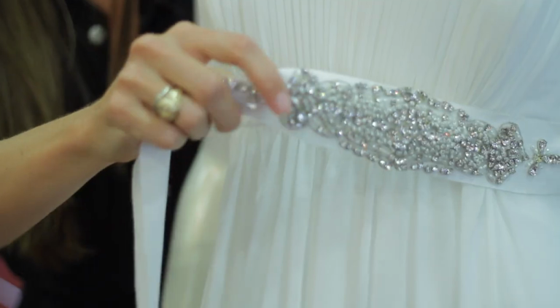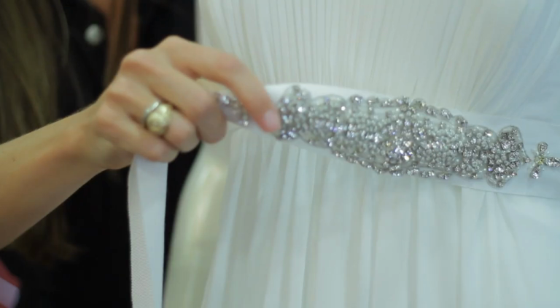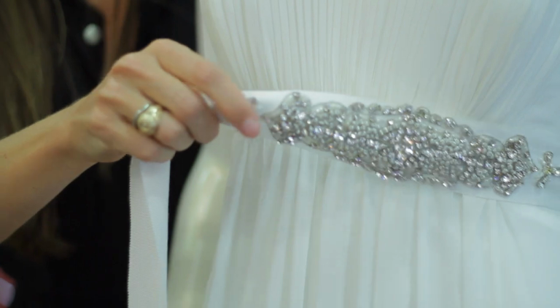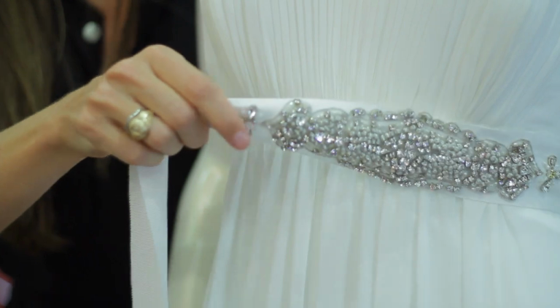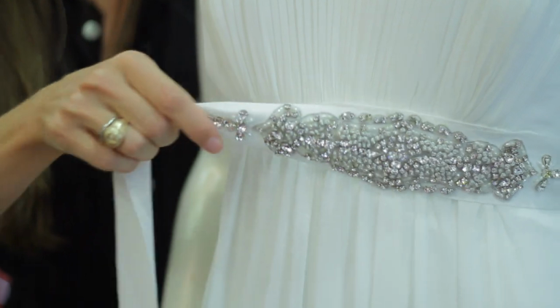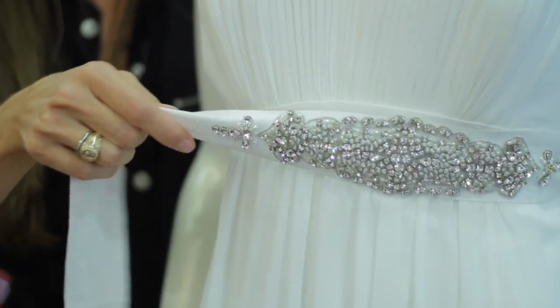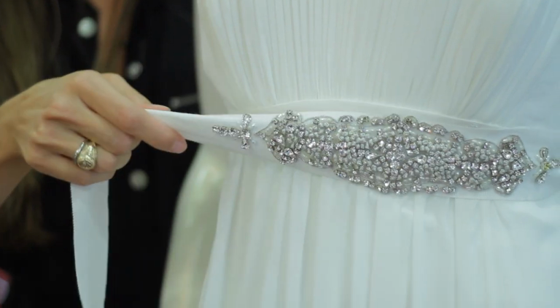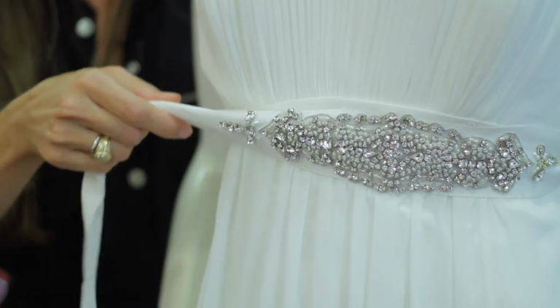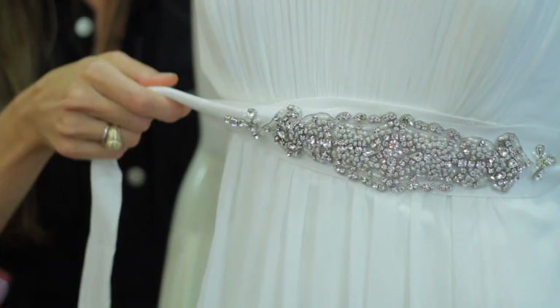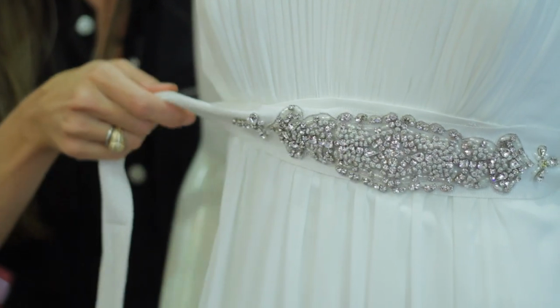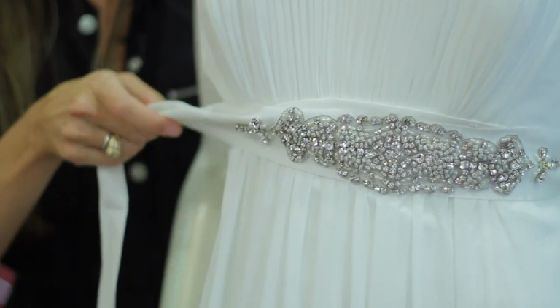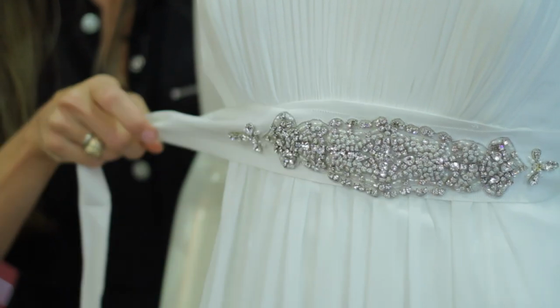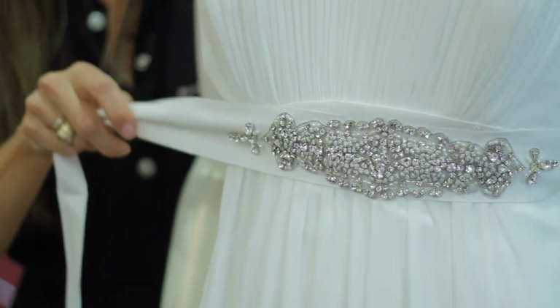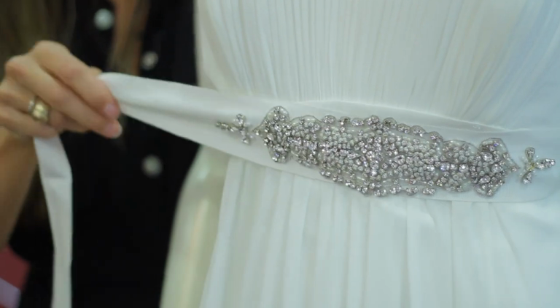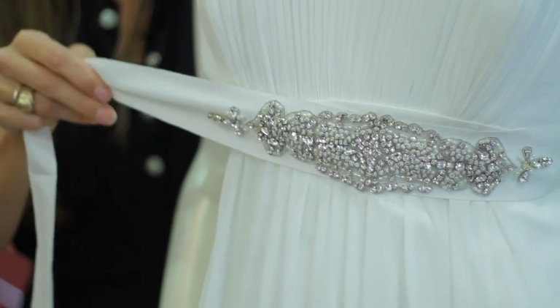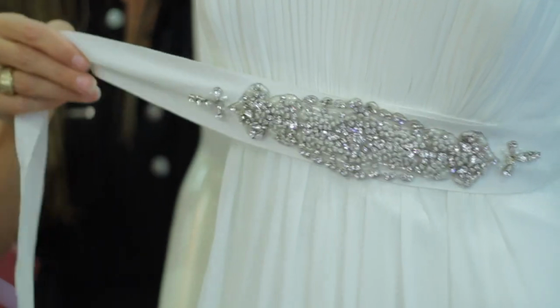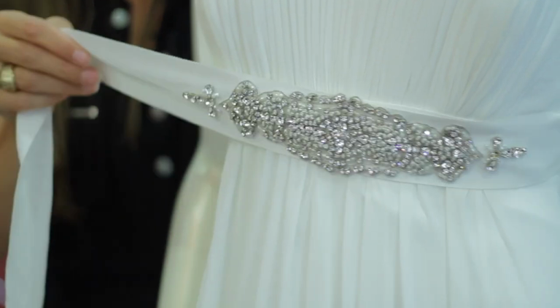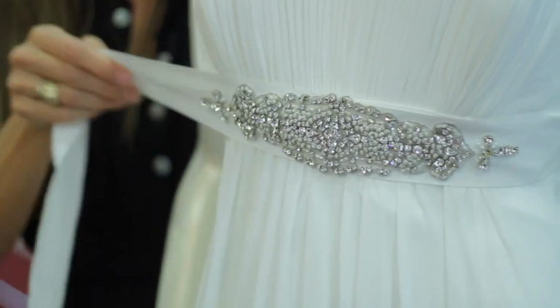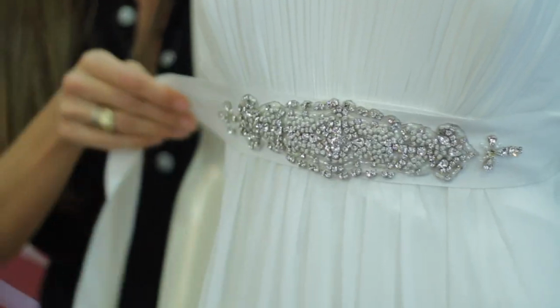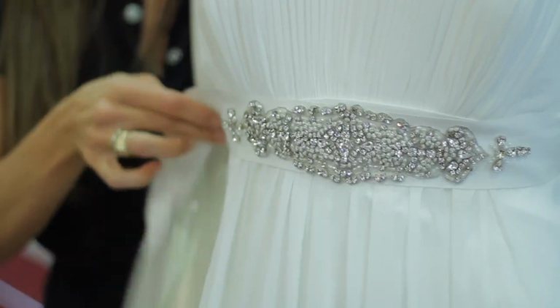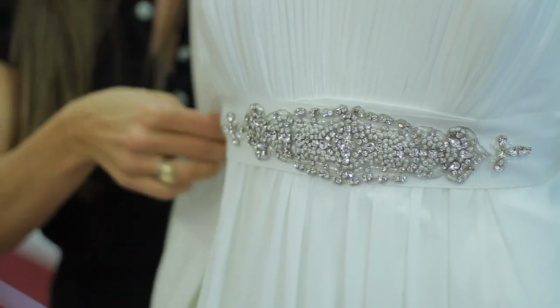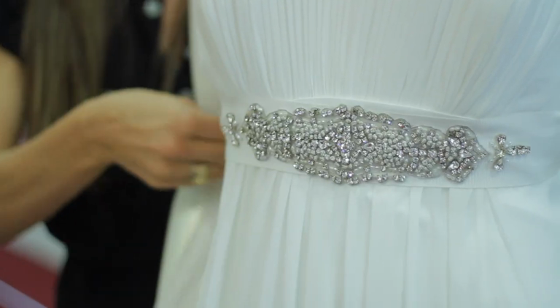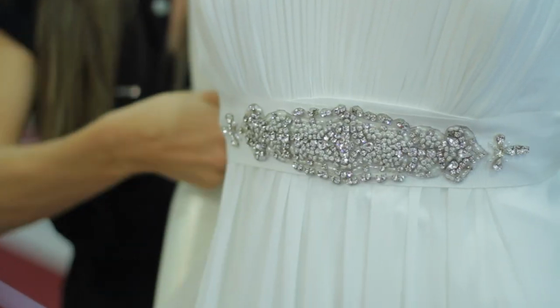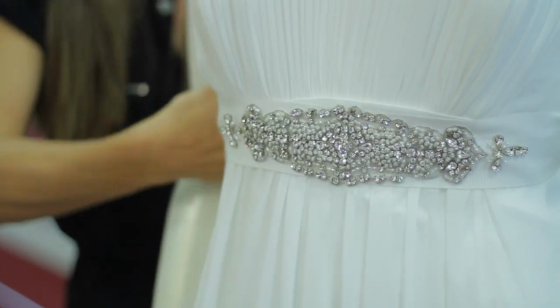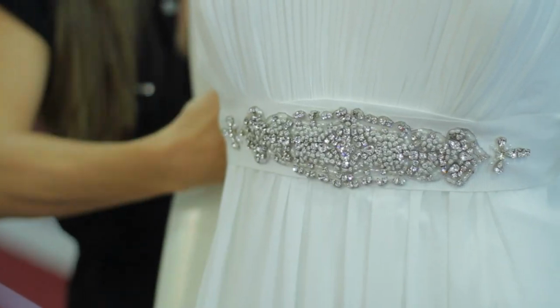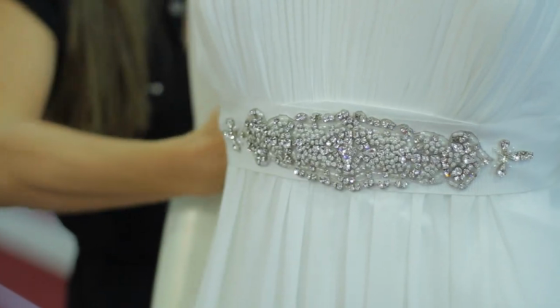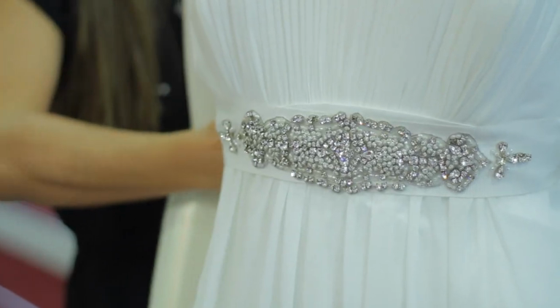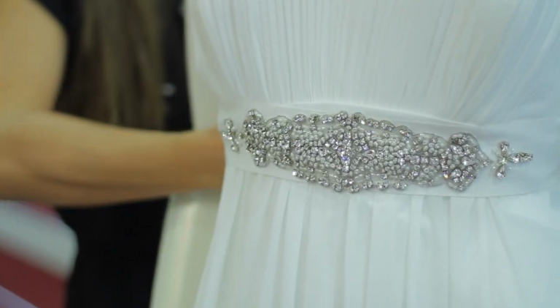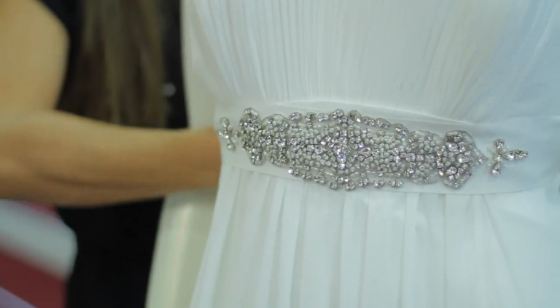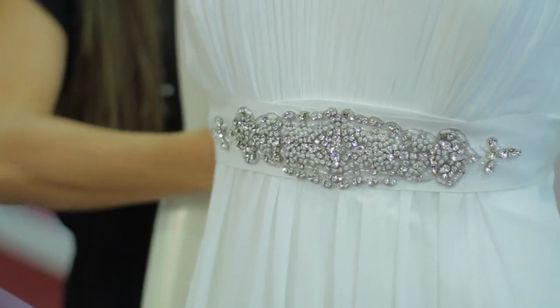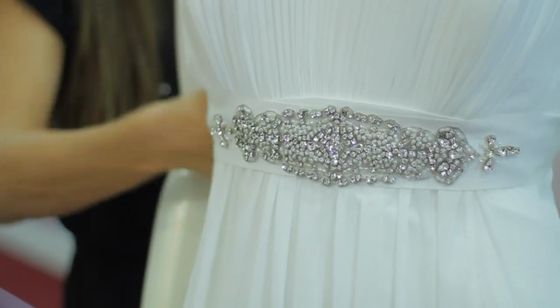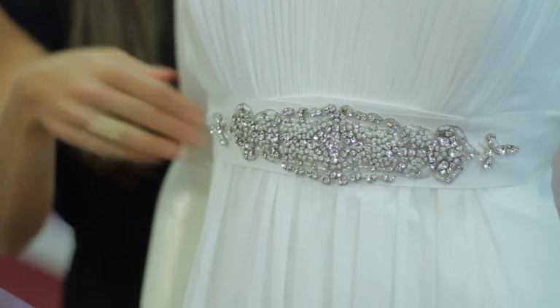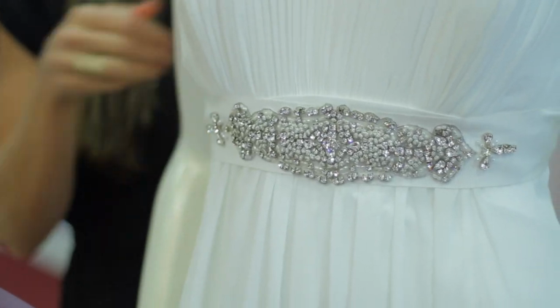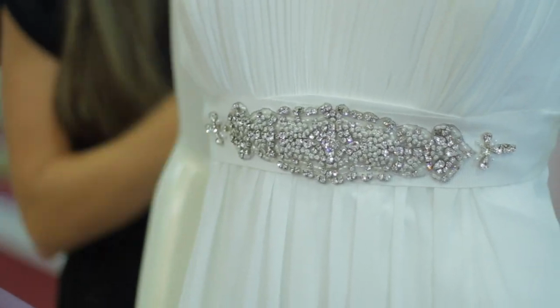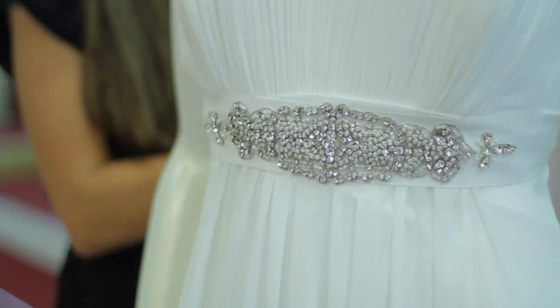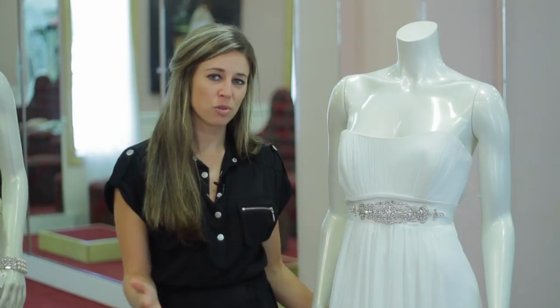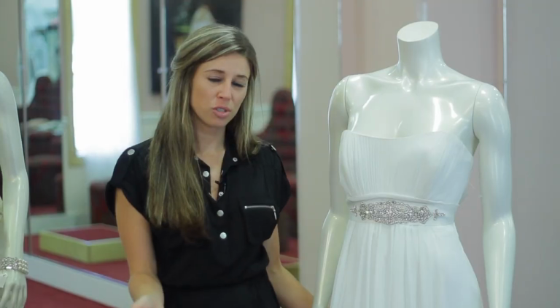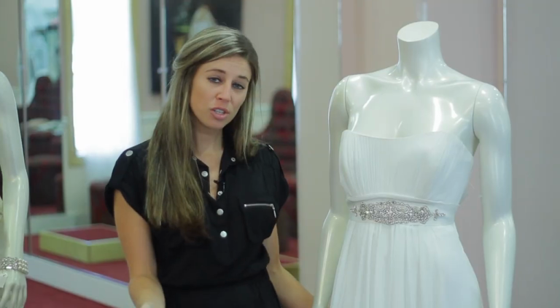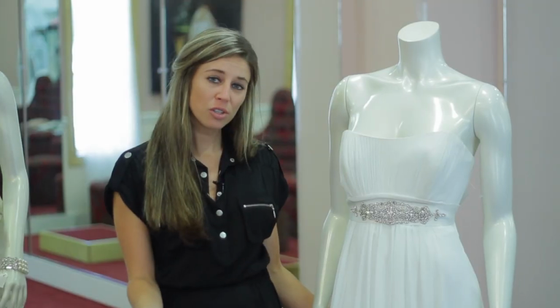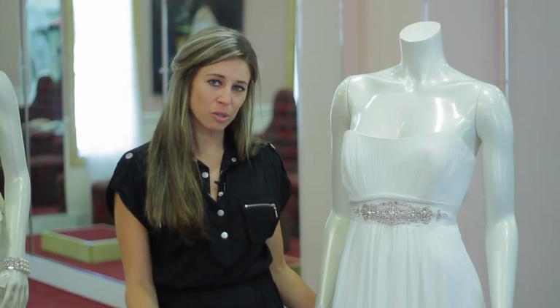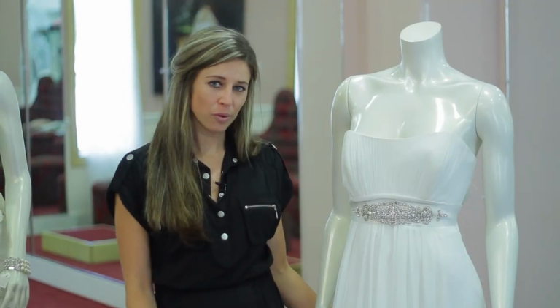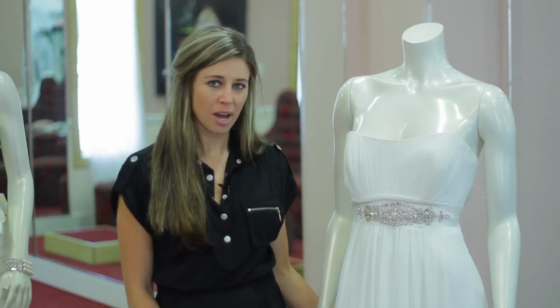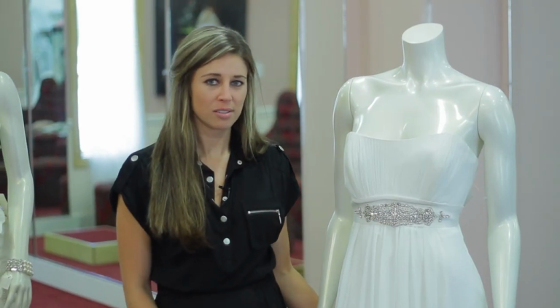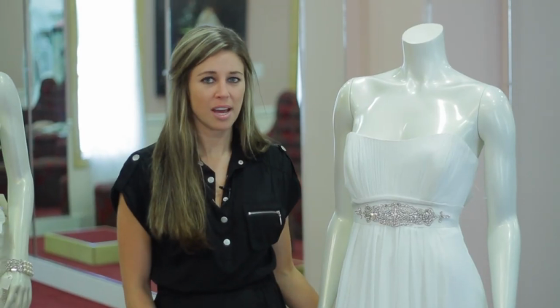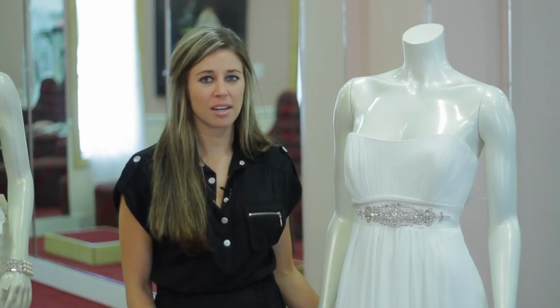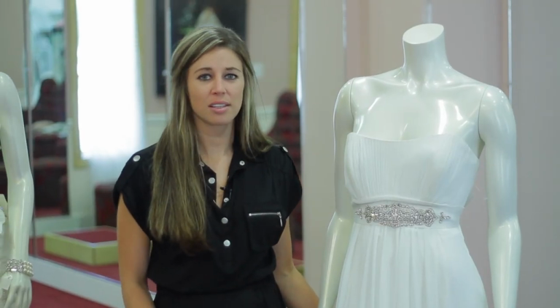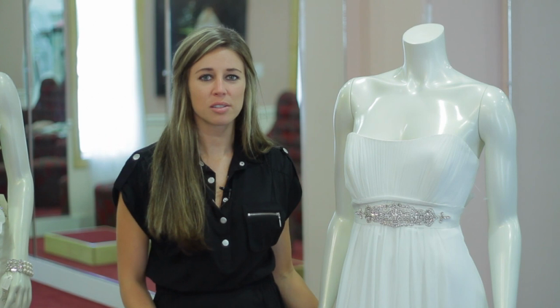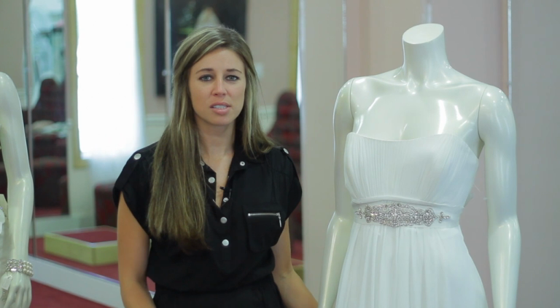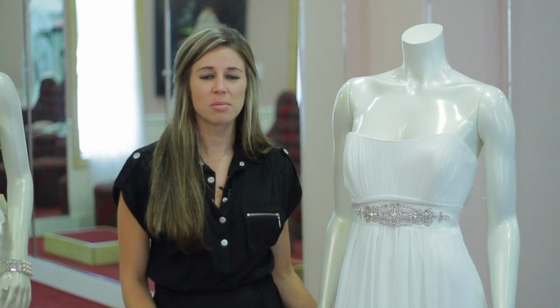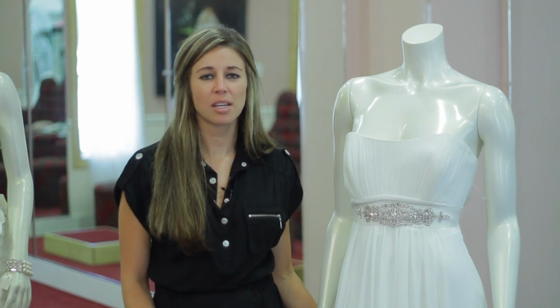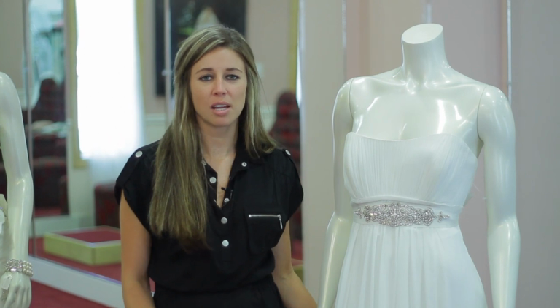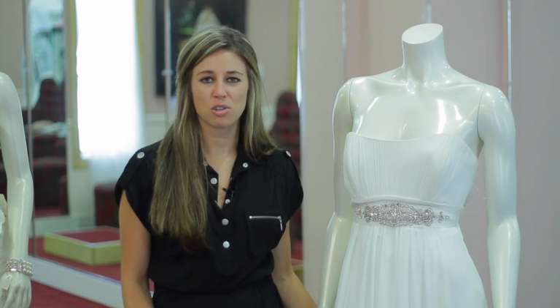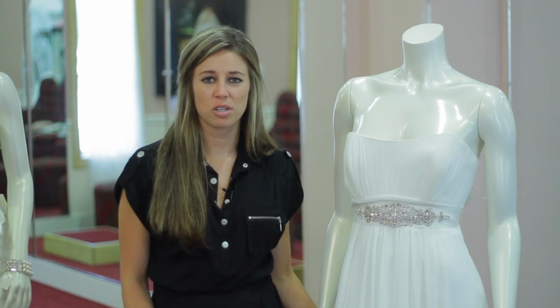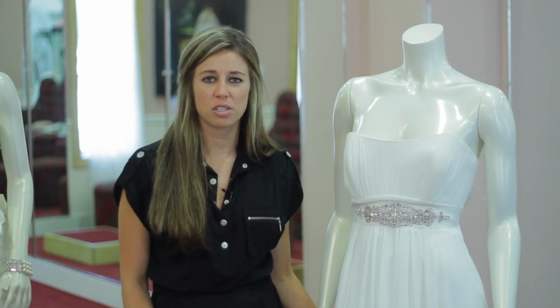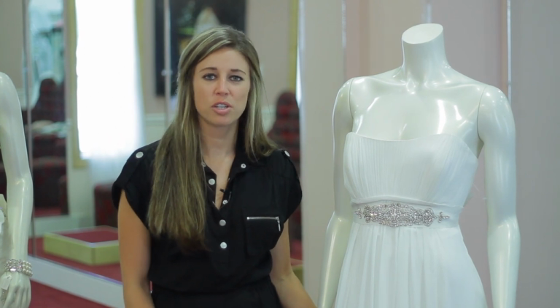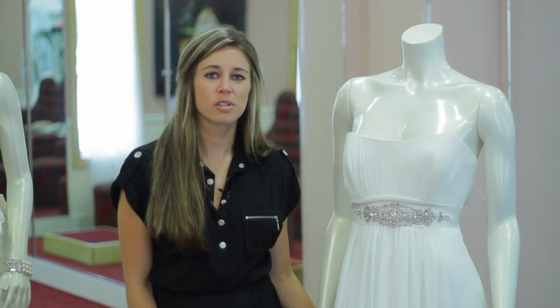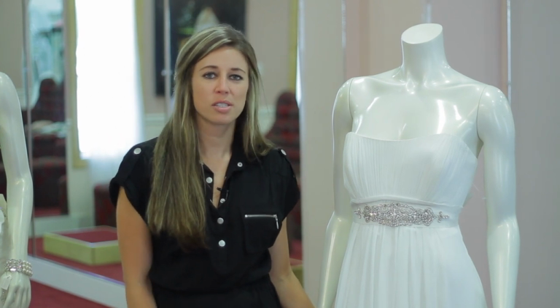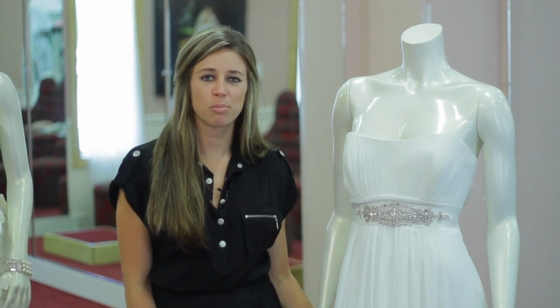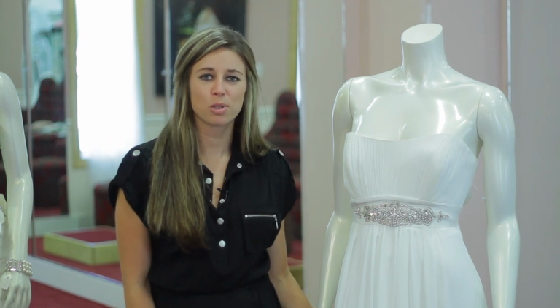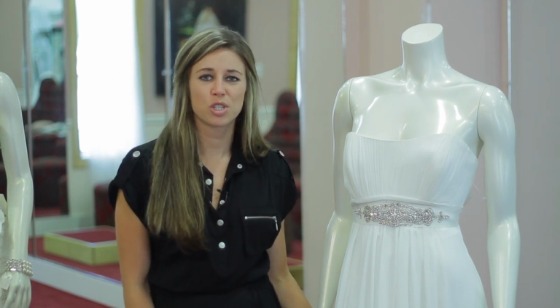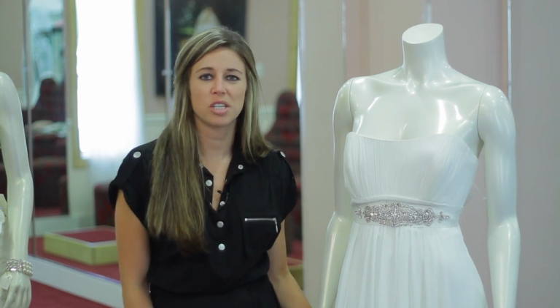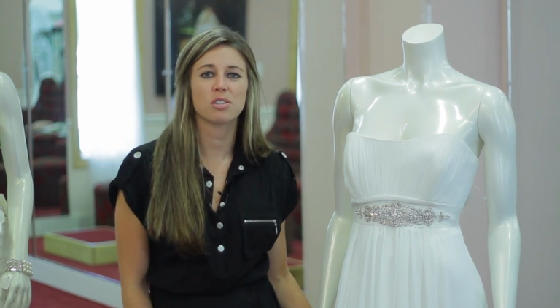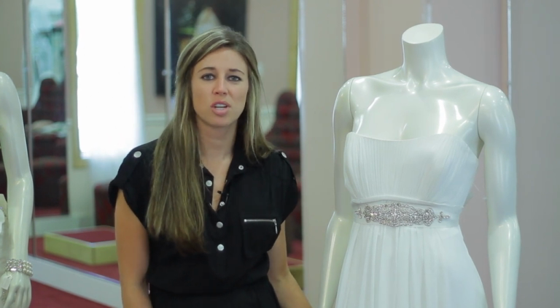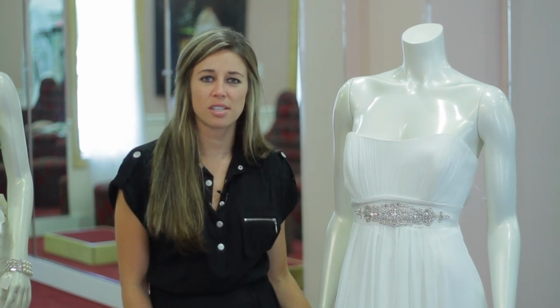Again, I'm Carrie Barron with The Bridal Boutique in Louisville, Texas, and I've just shown you how to add a little something extra to your simple sheath dress.